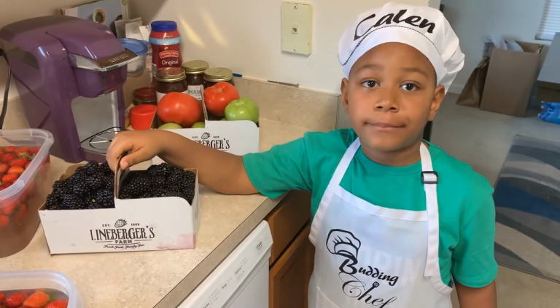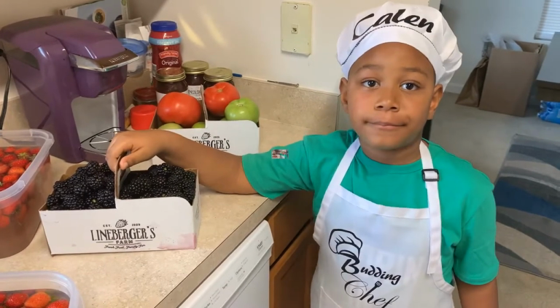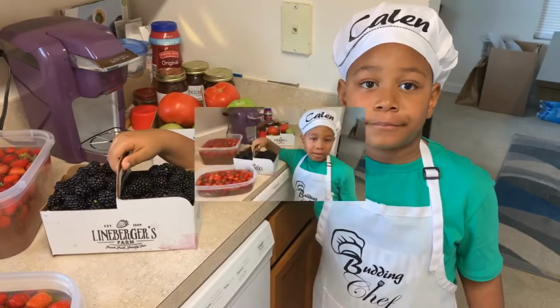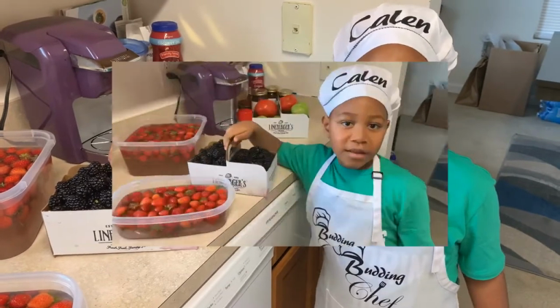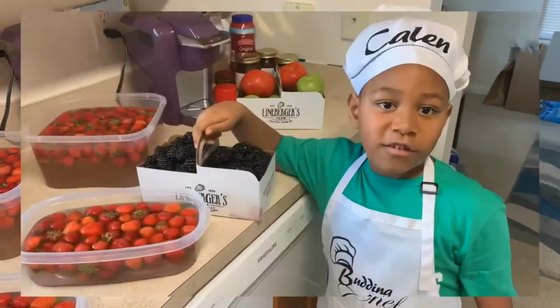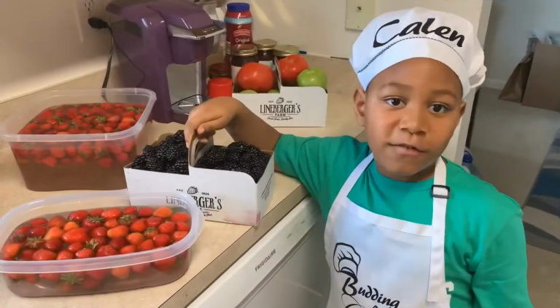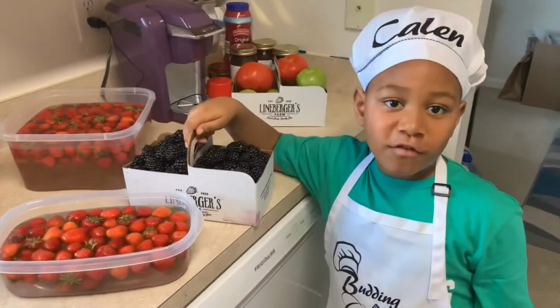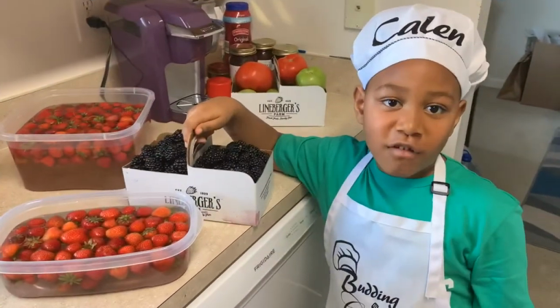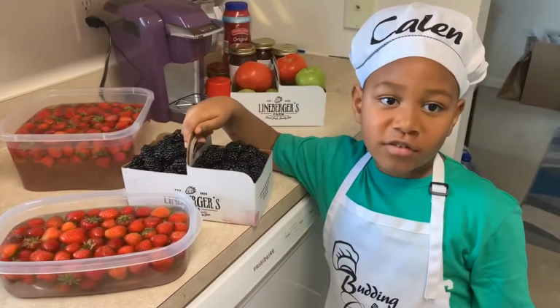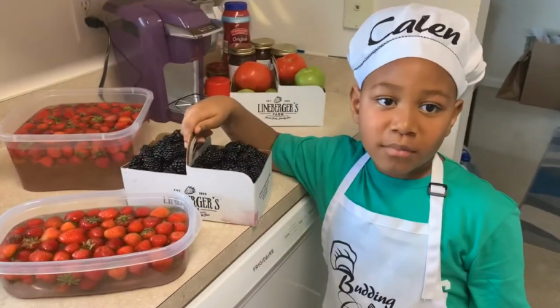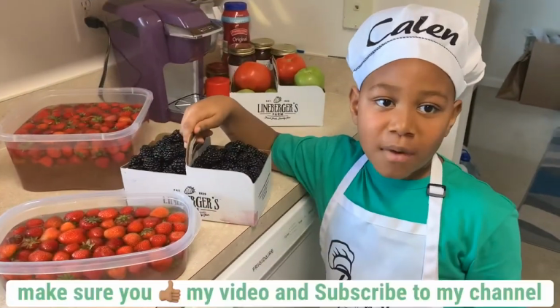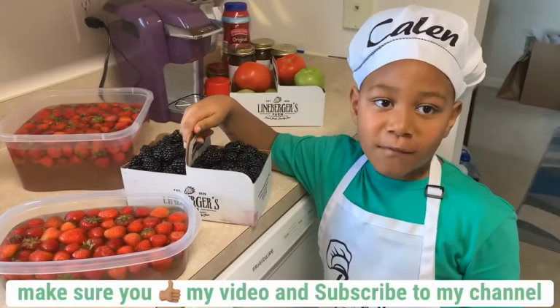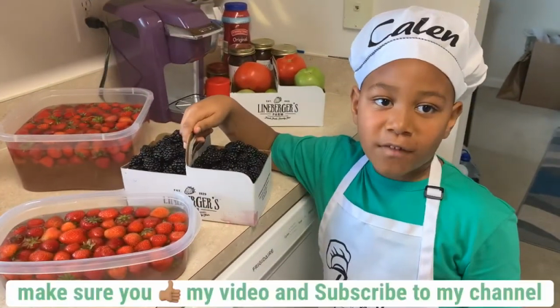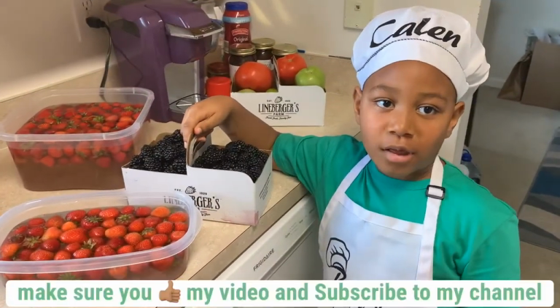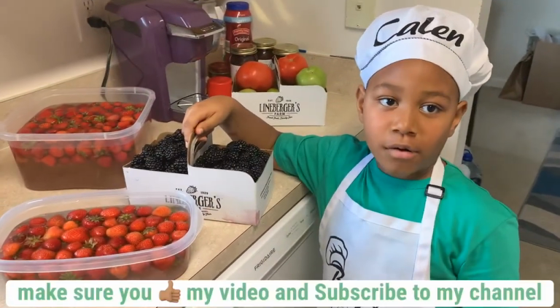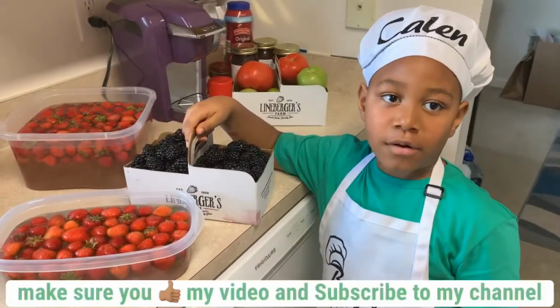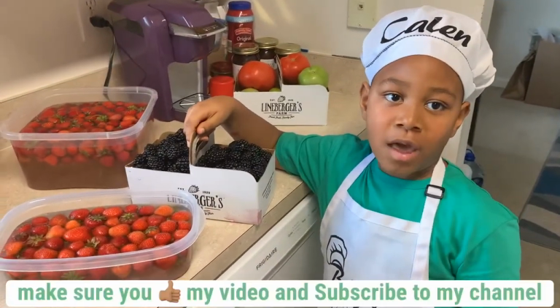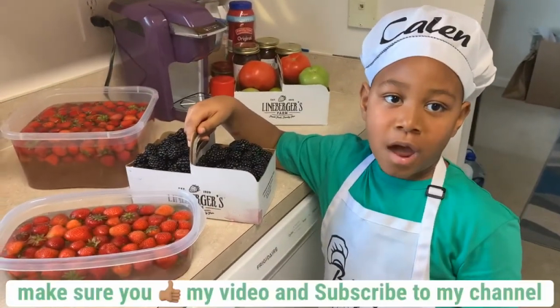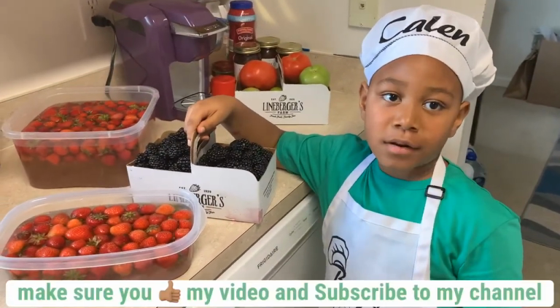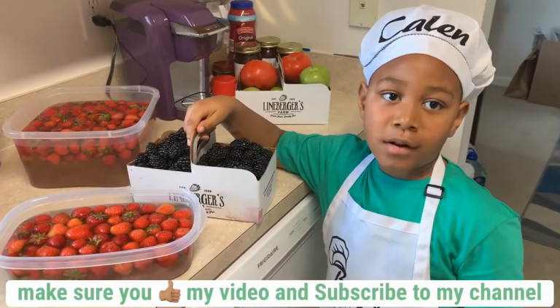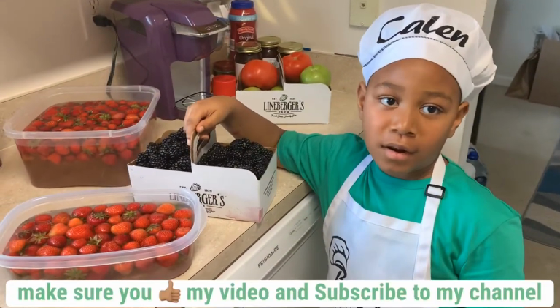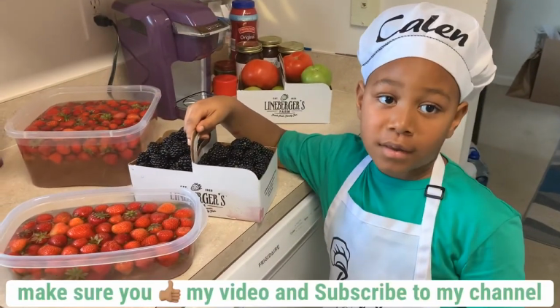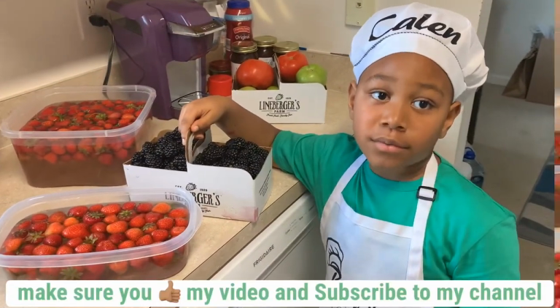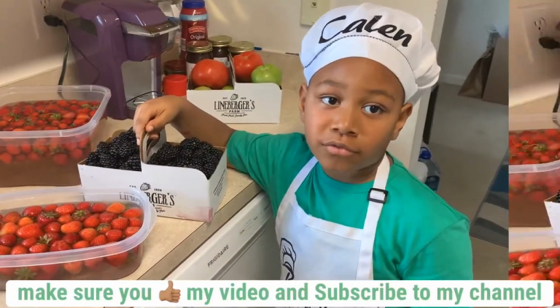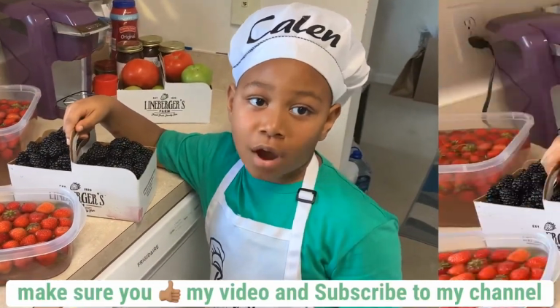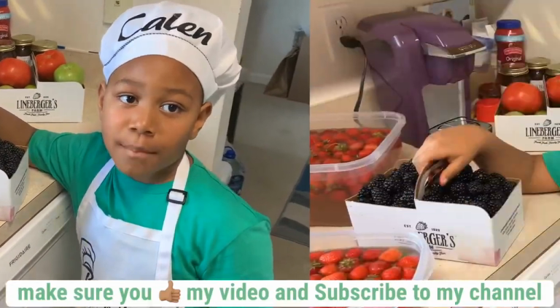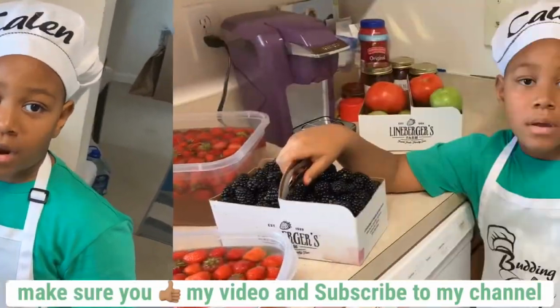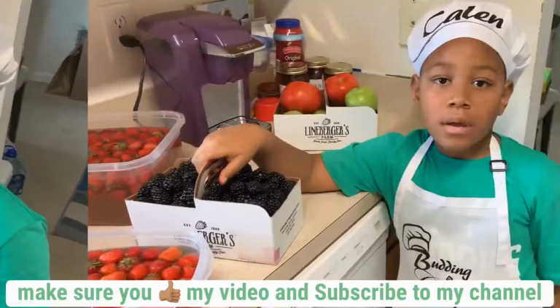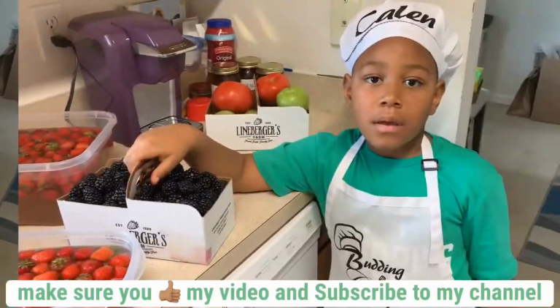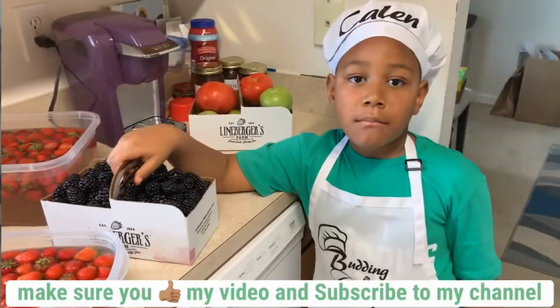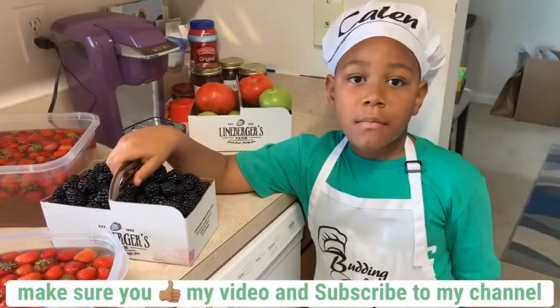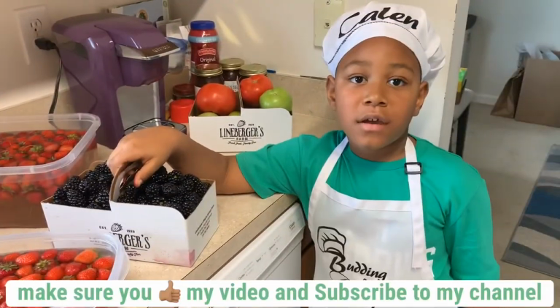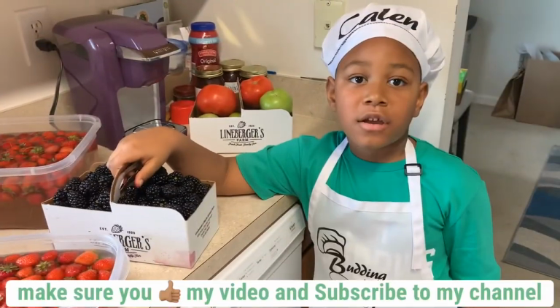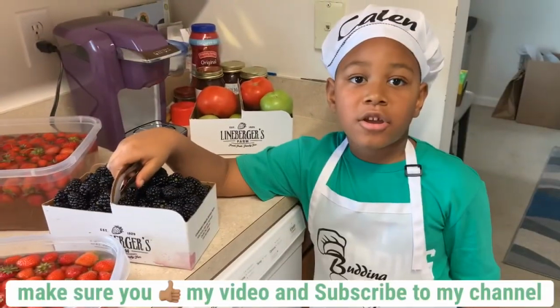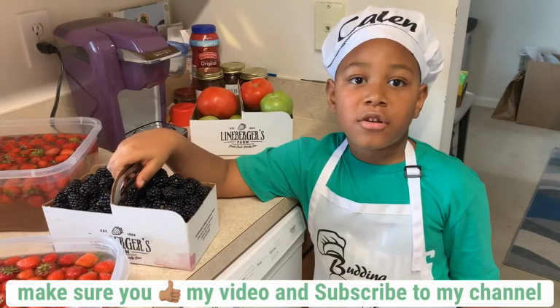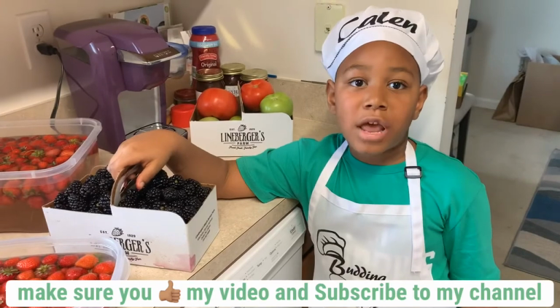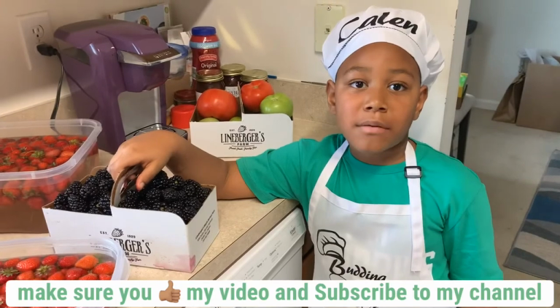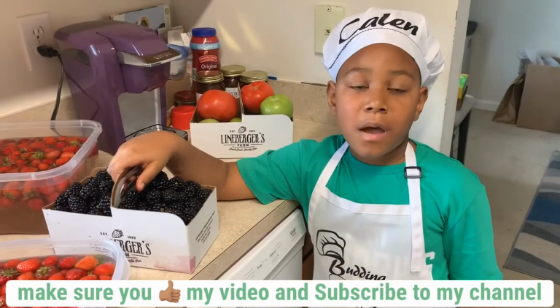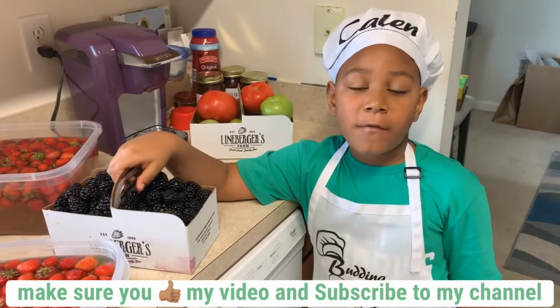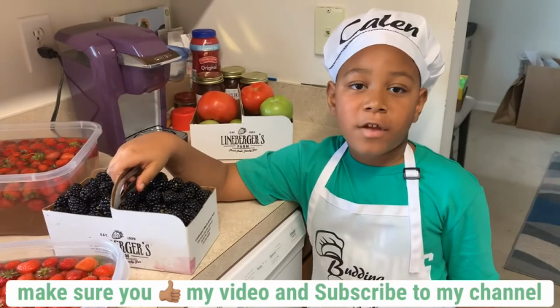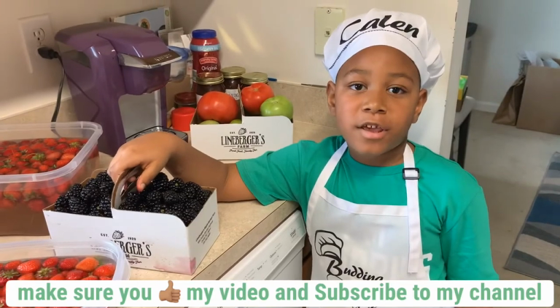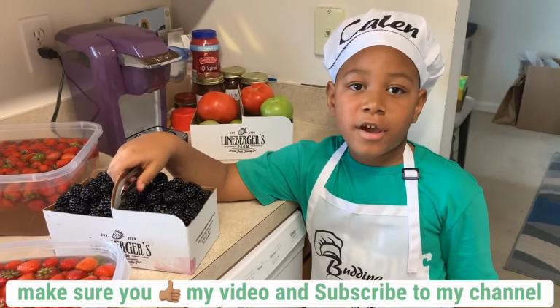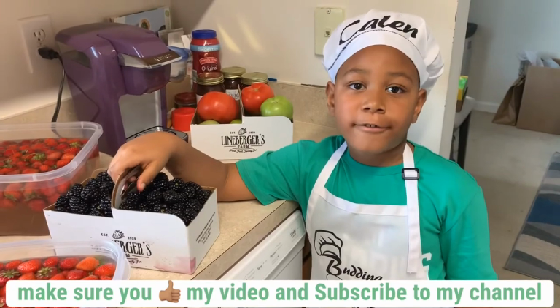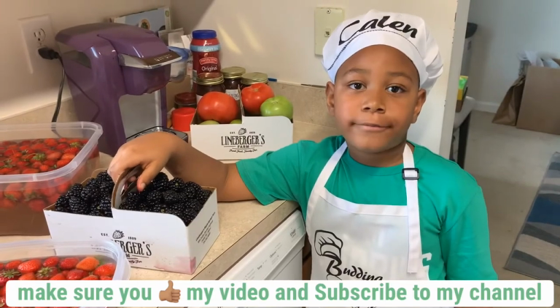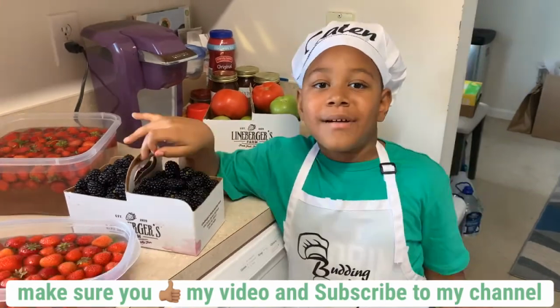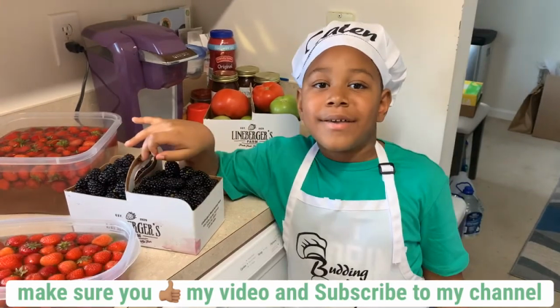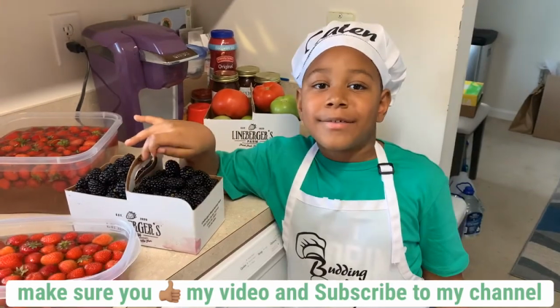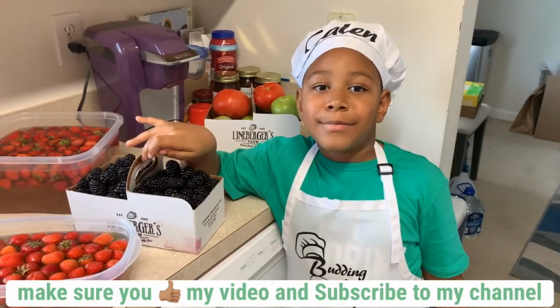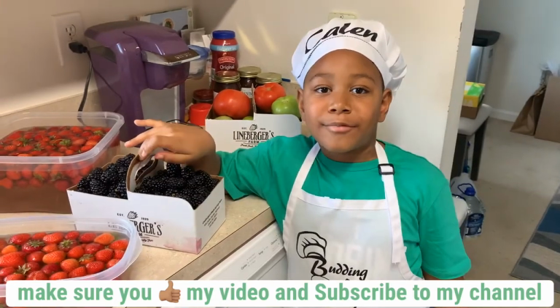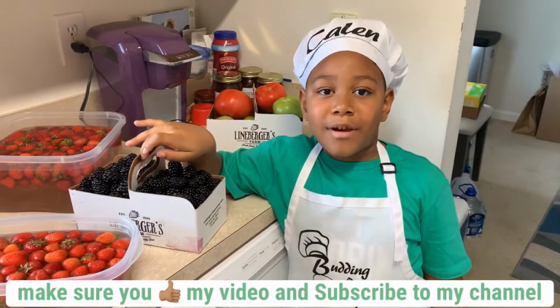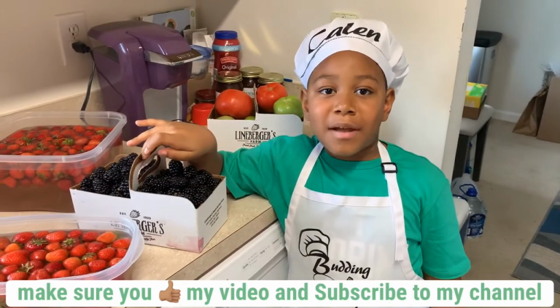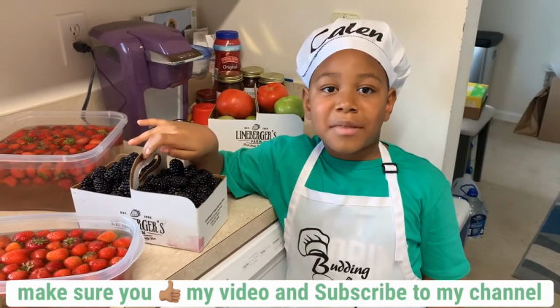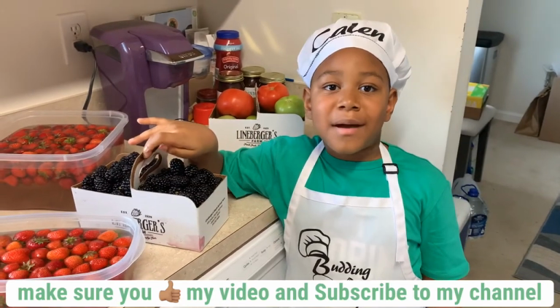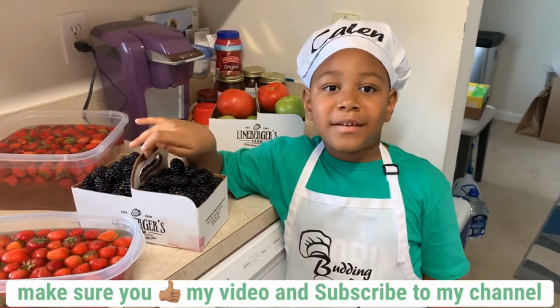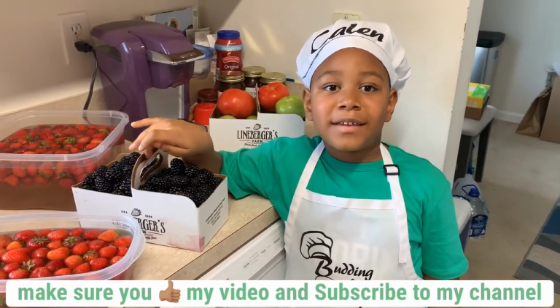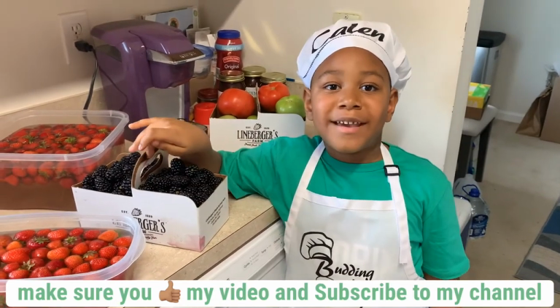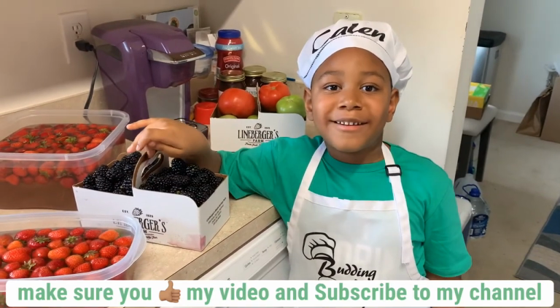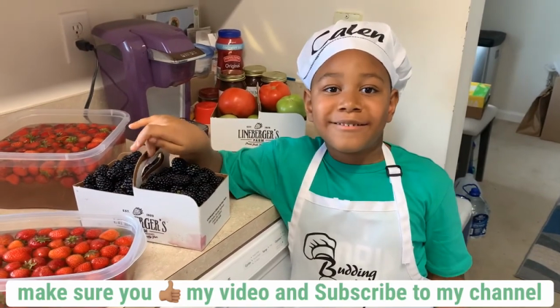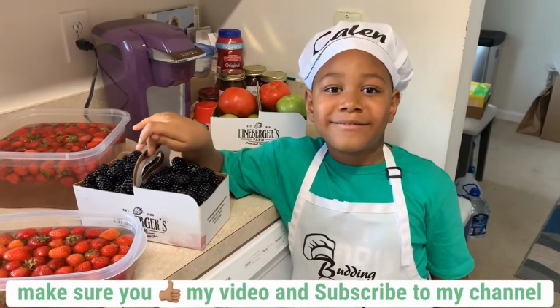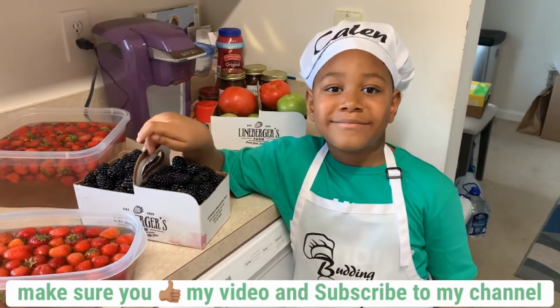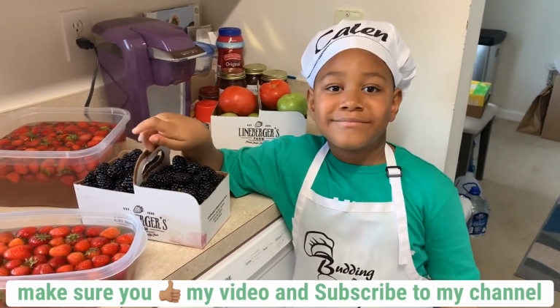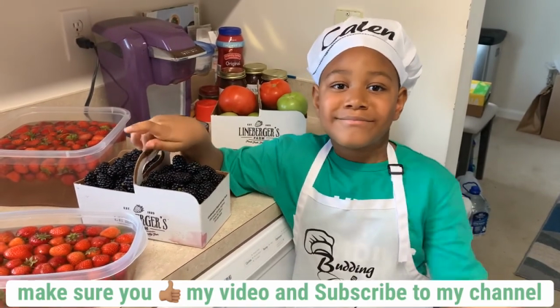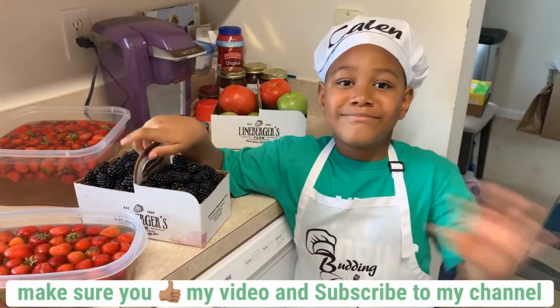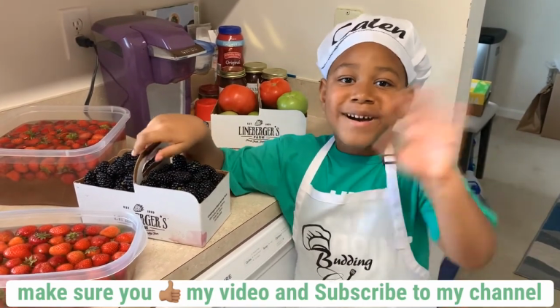Thank you for watching my video on how to clean strawberries. Make sure you like my video and subscribe to my channel. Bye!